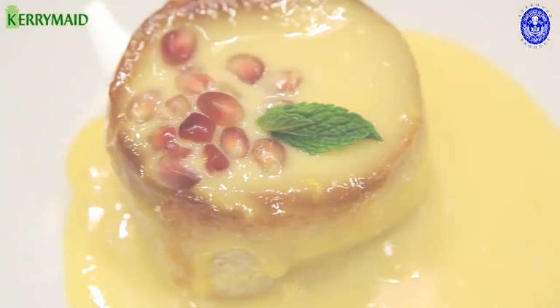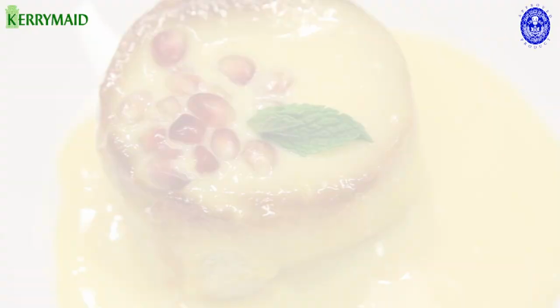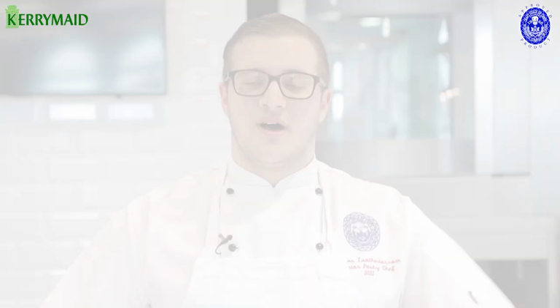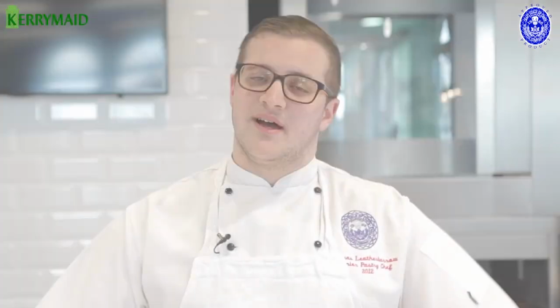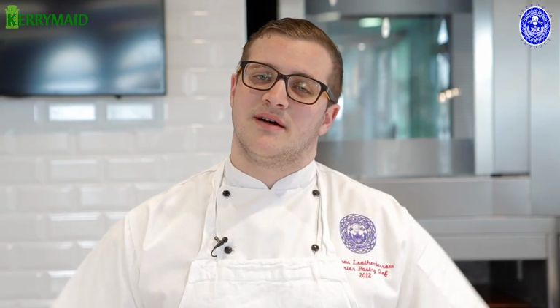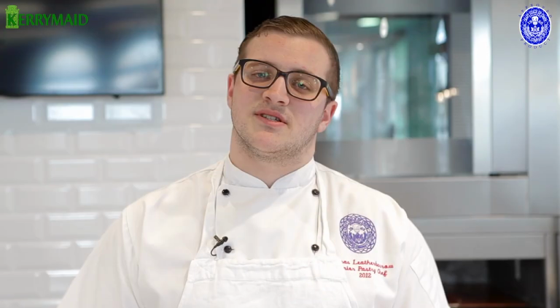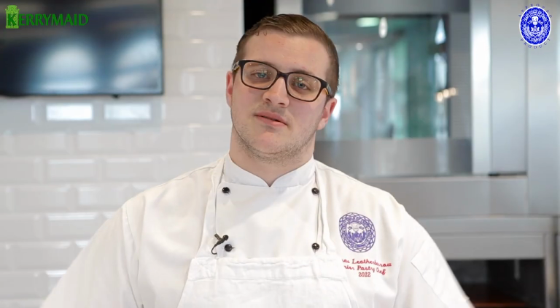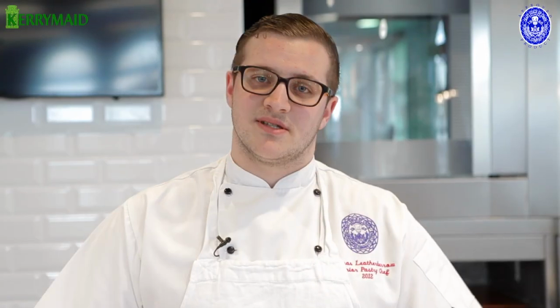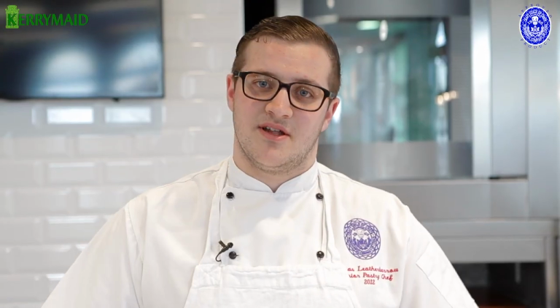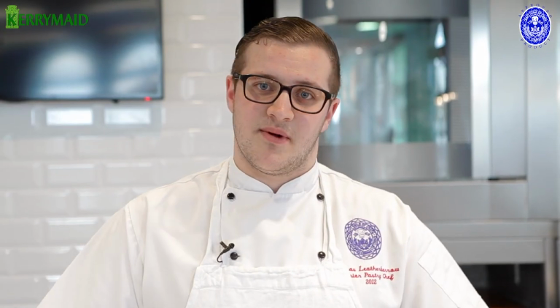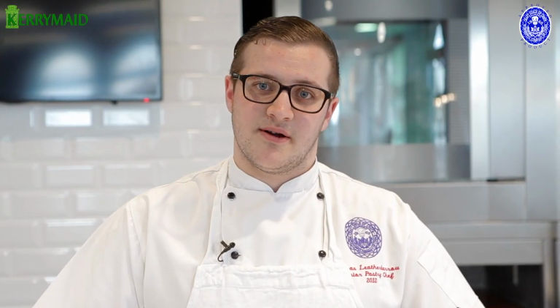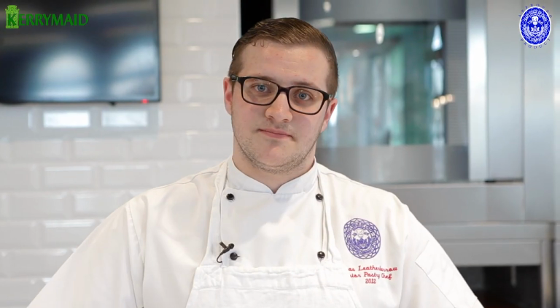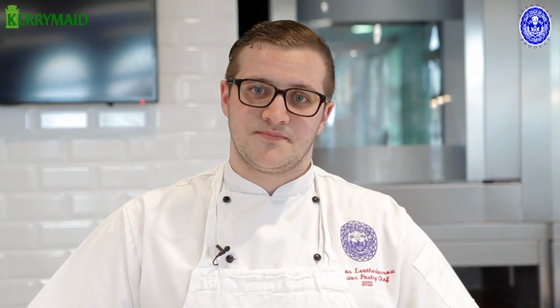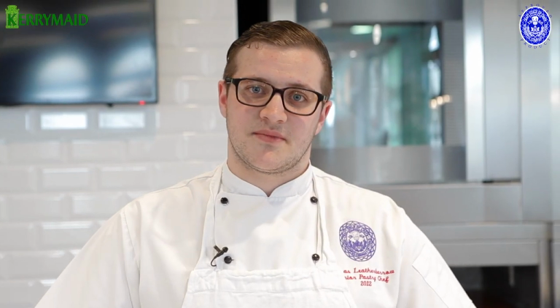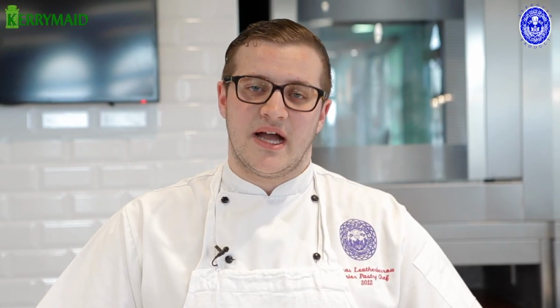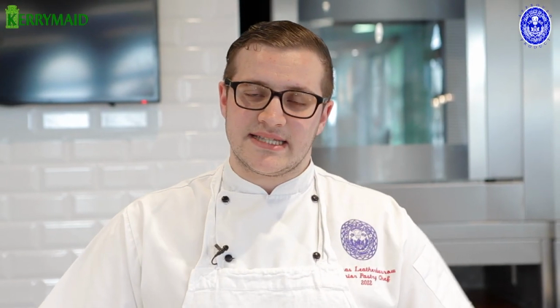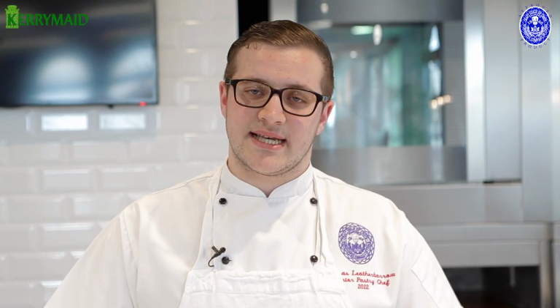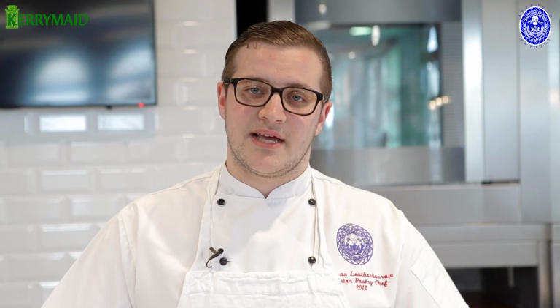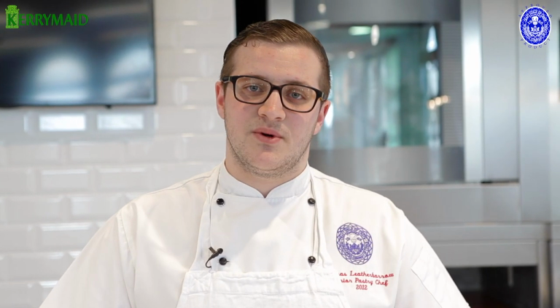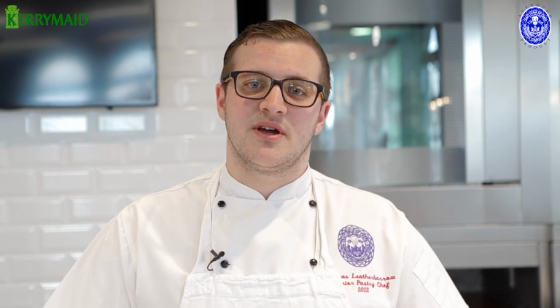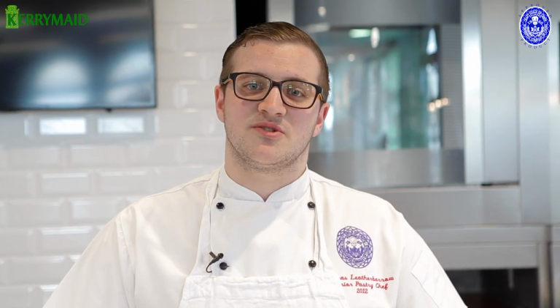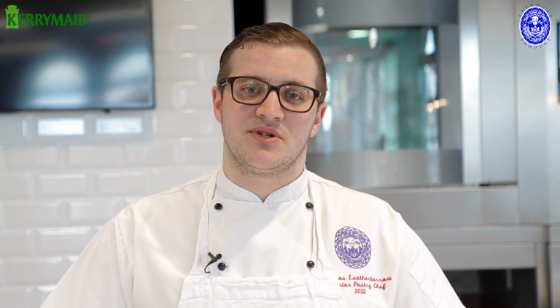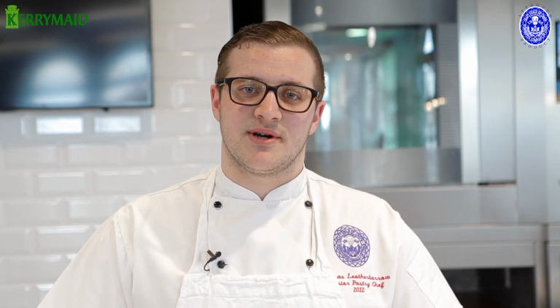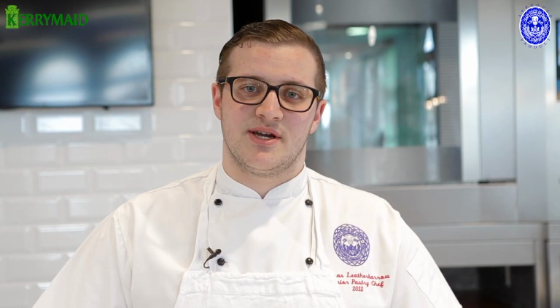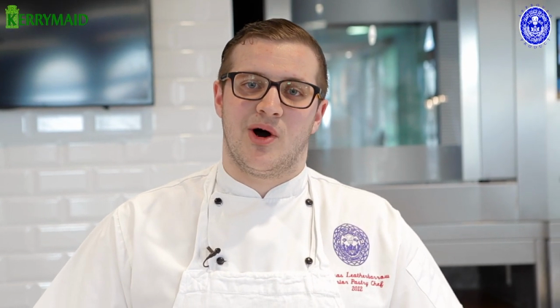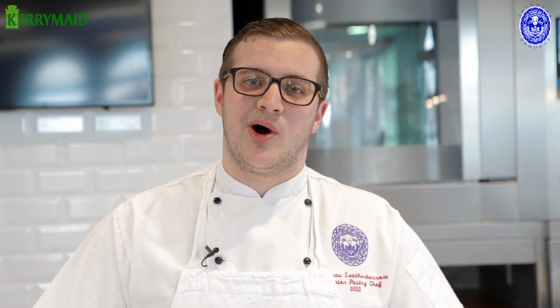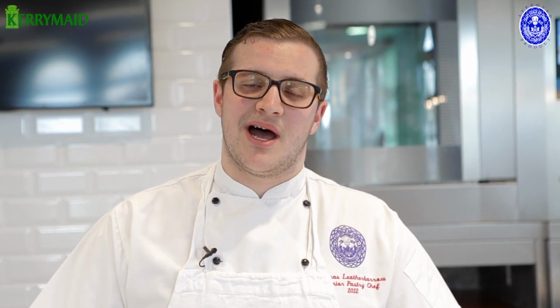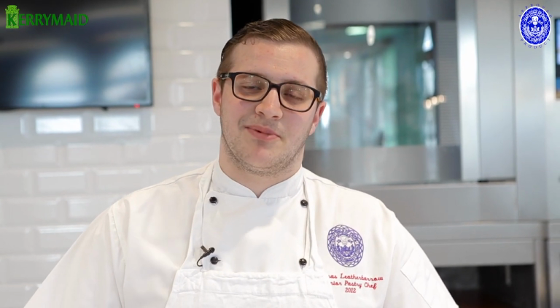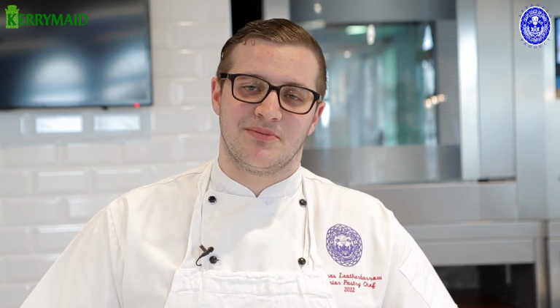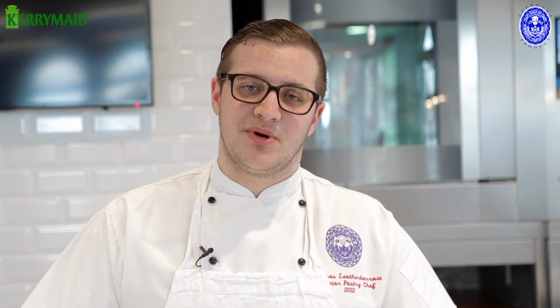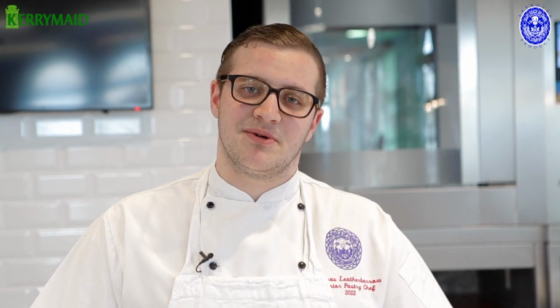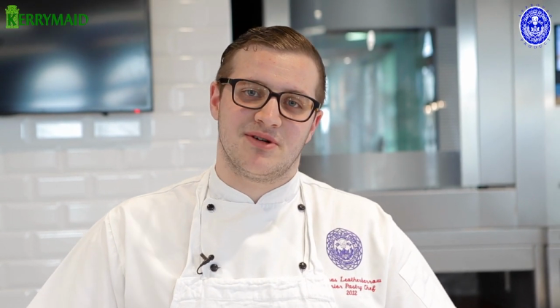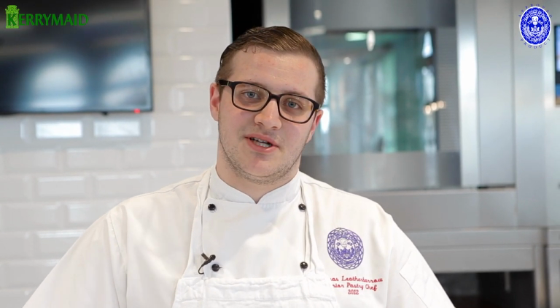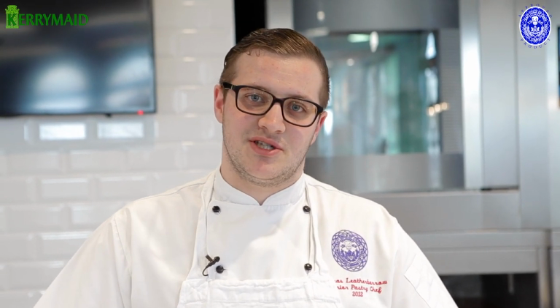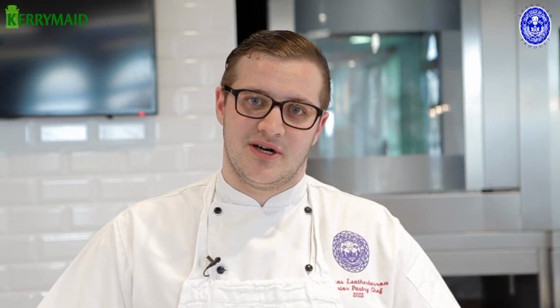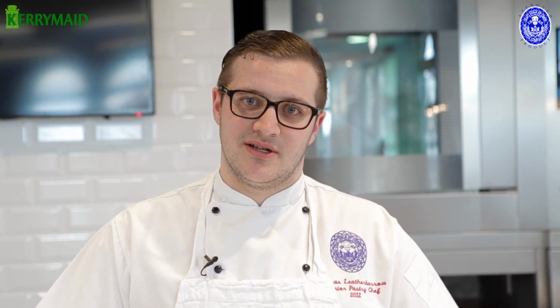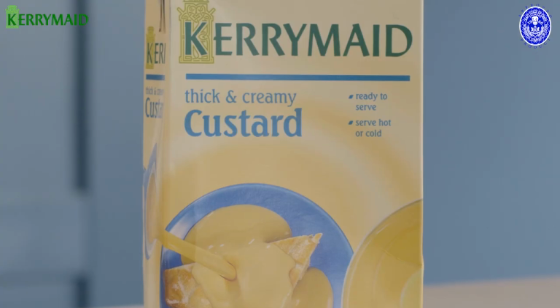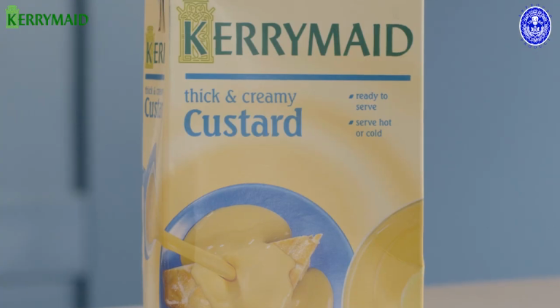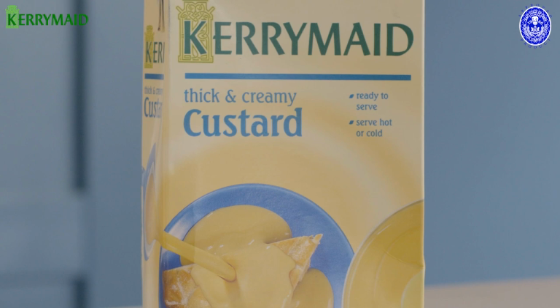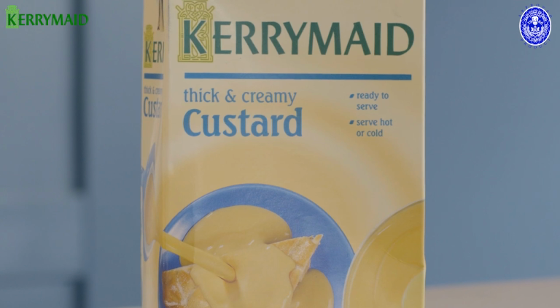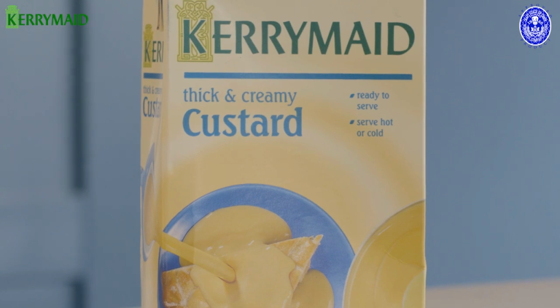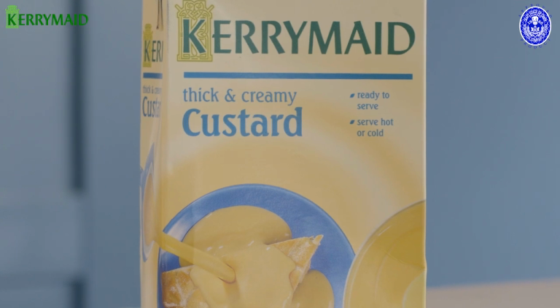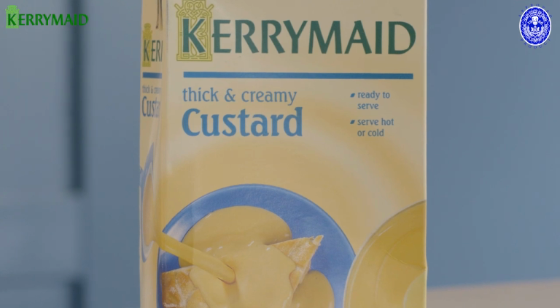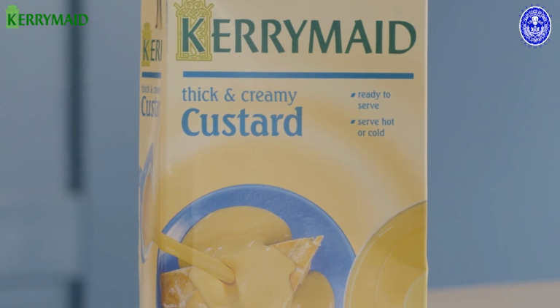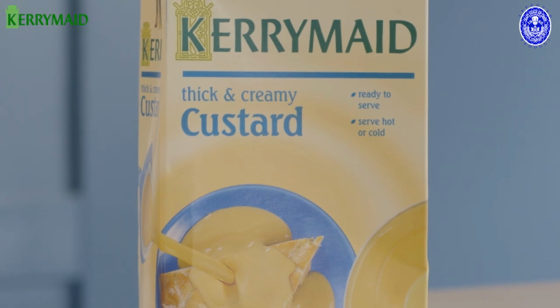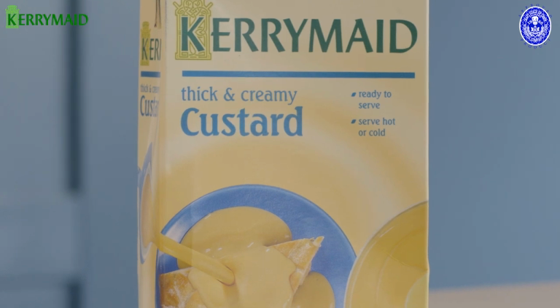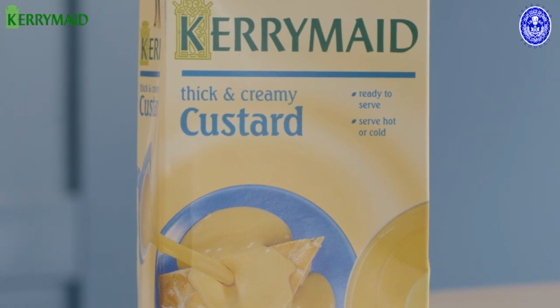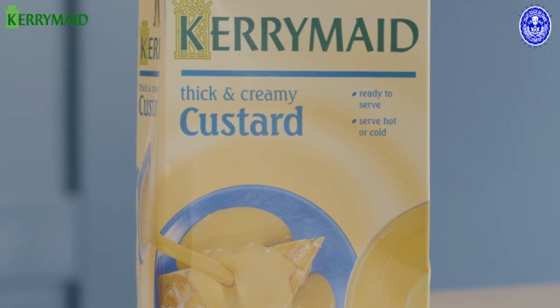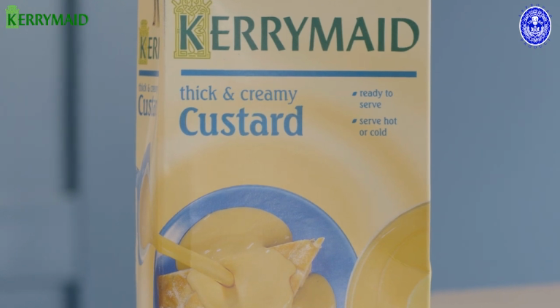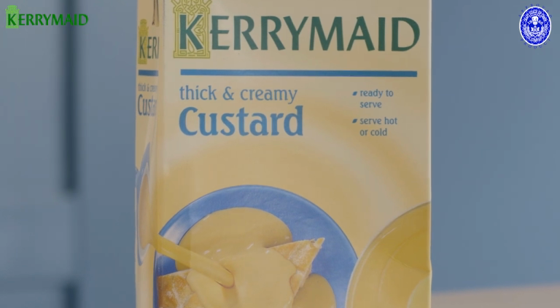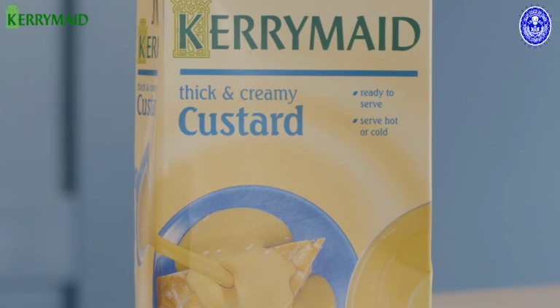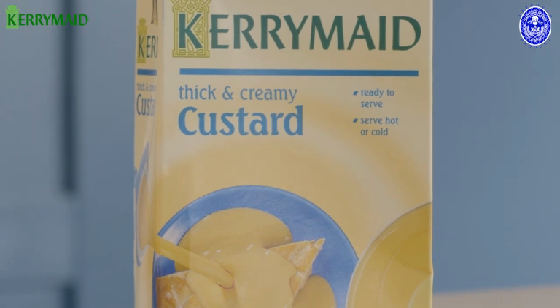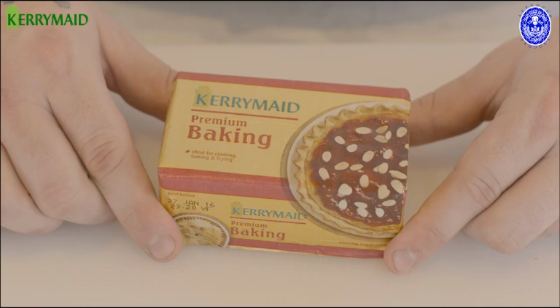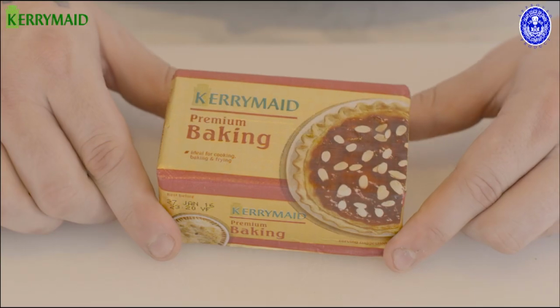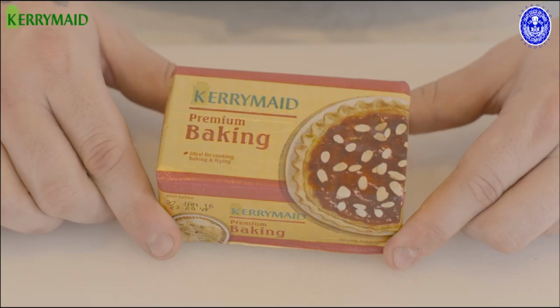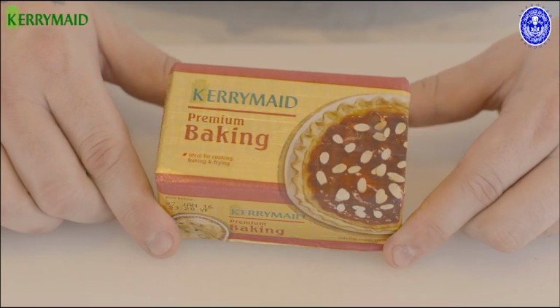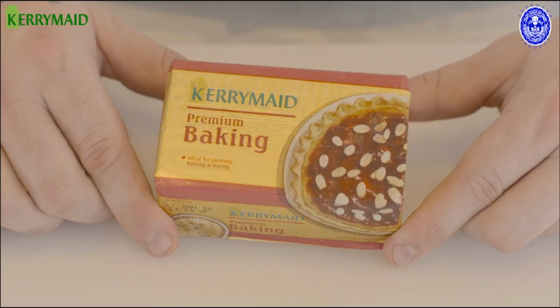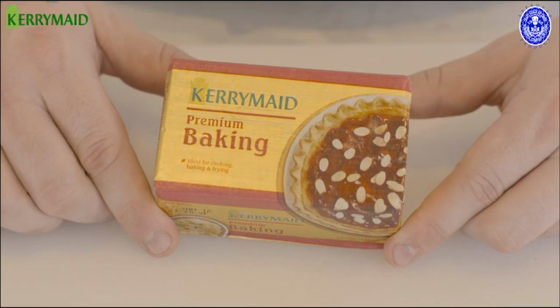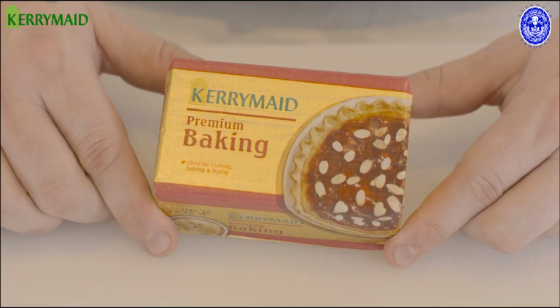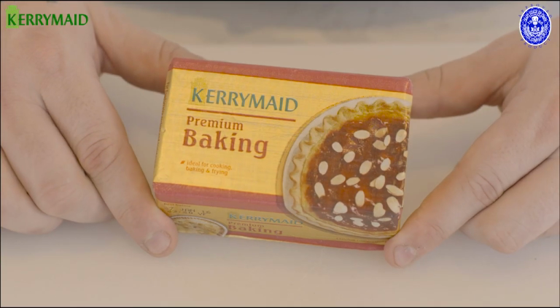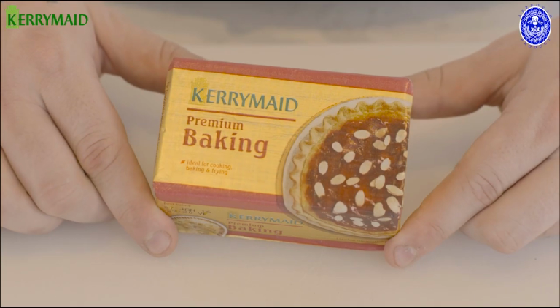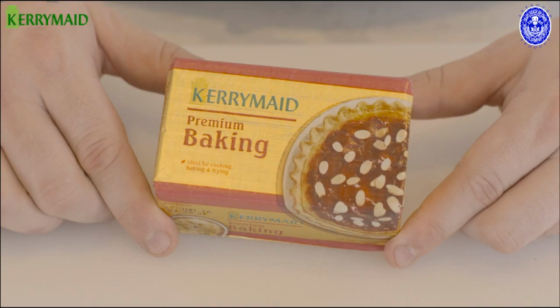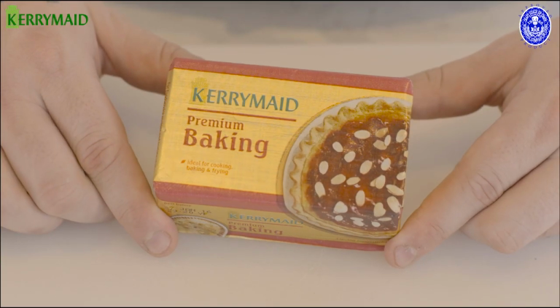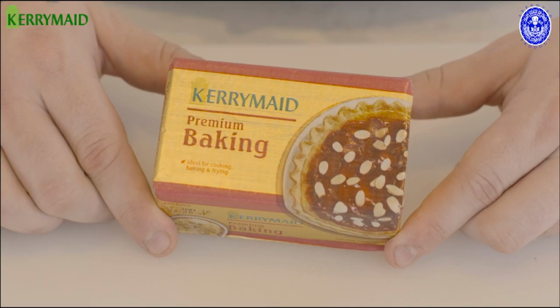Hi, I'm Thomas Lutterberry and today we're going to be creating hot apple and pomegranate charlottes served with Kerrymade custard, using Kerrymade premium baking.